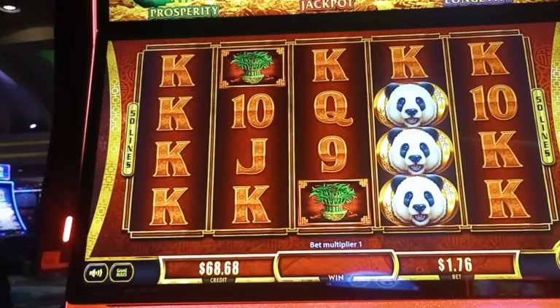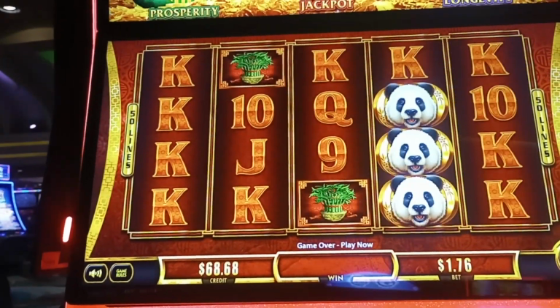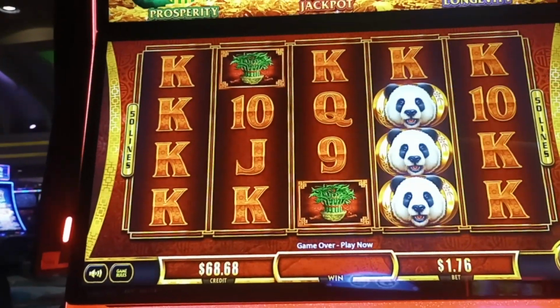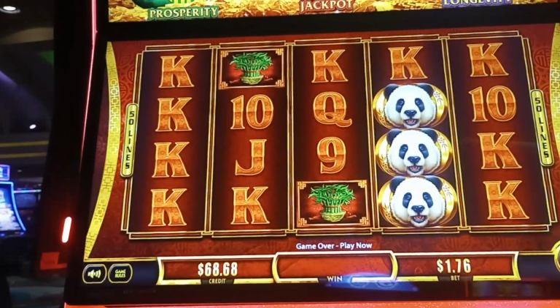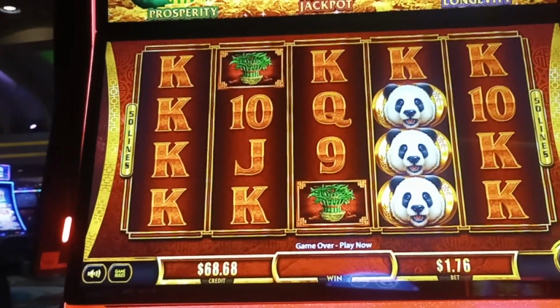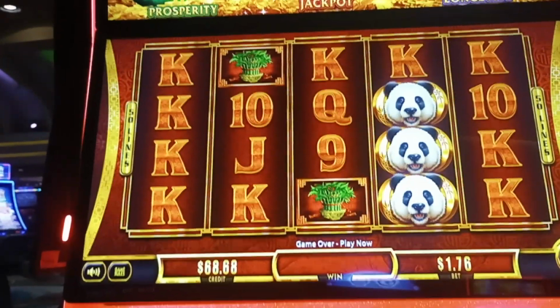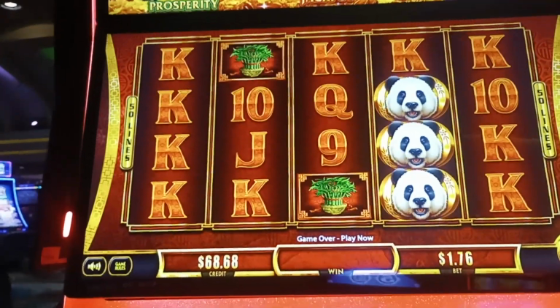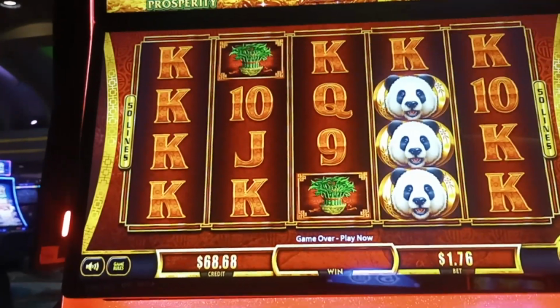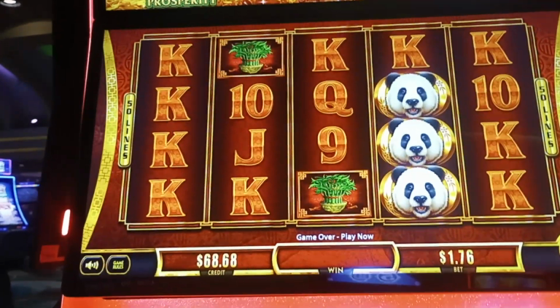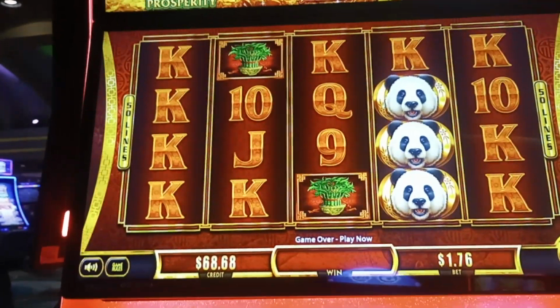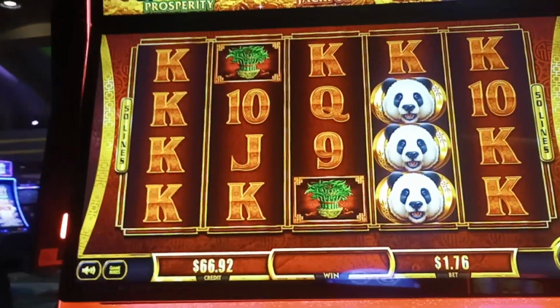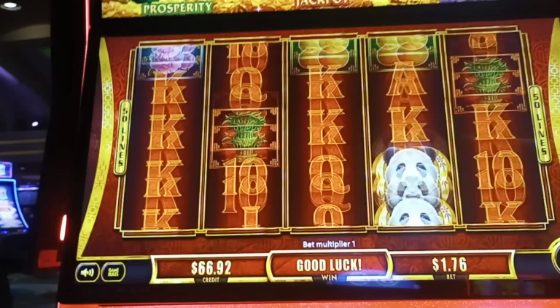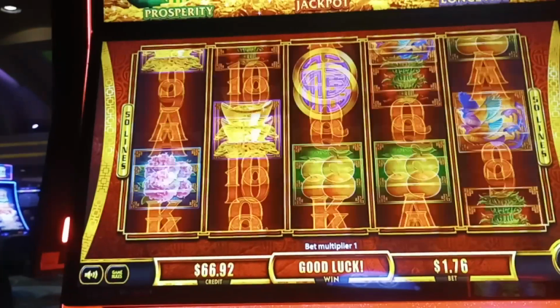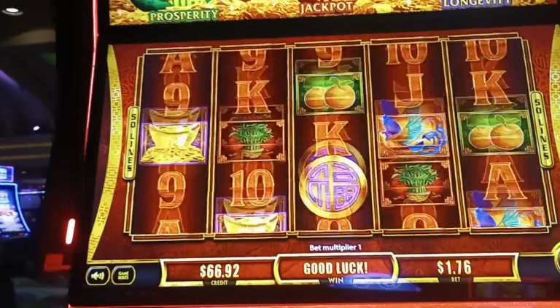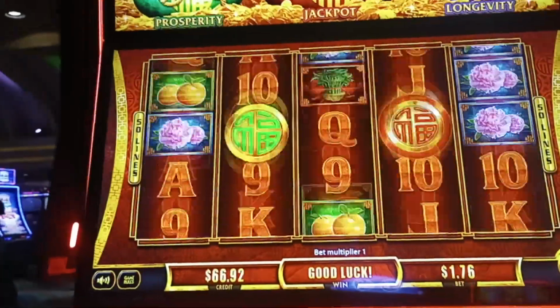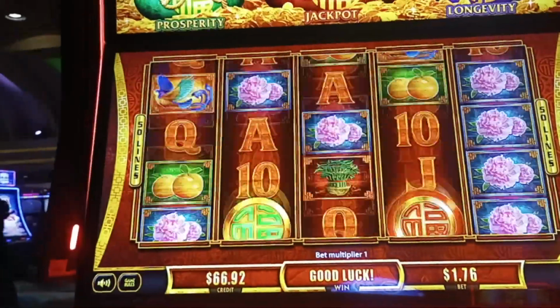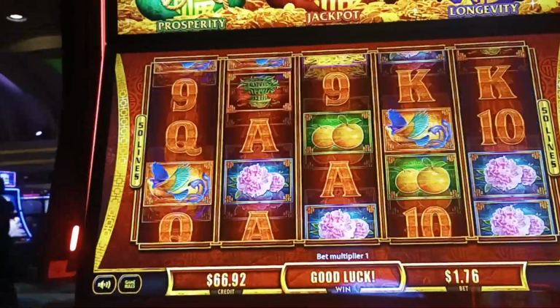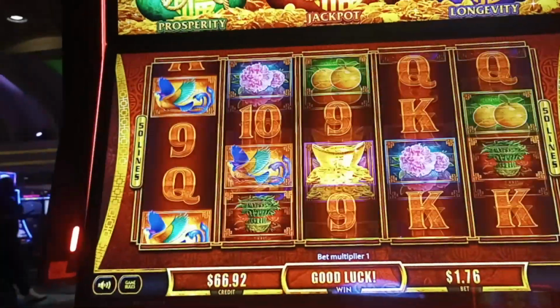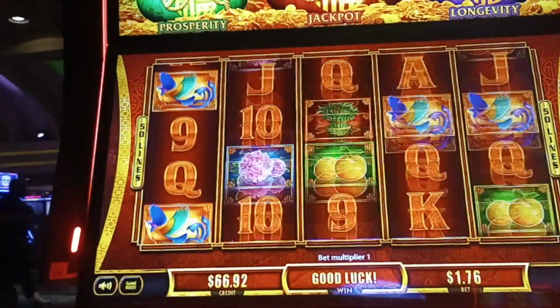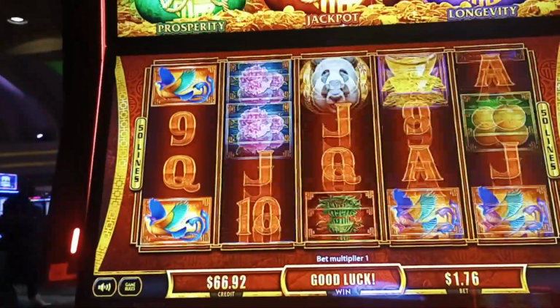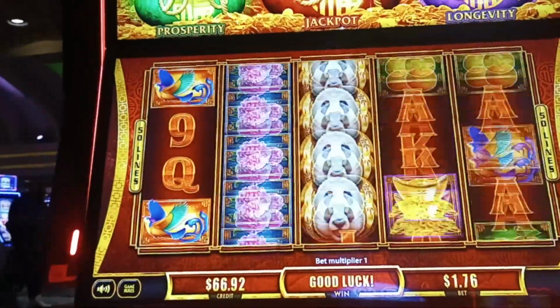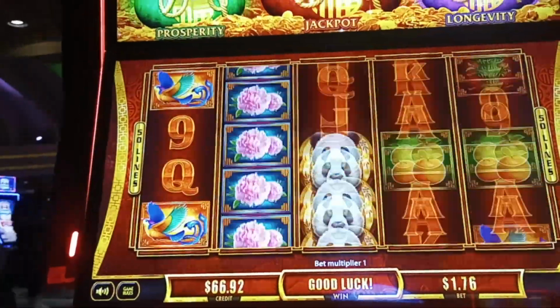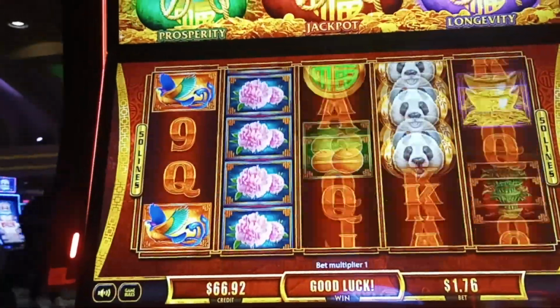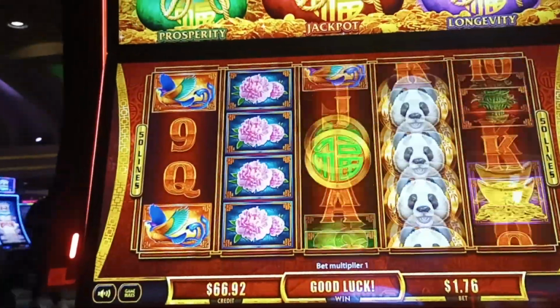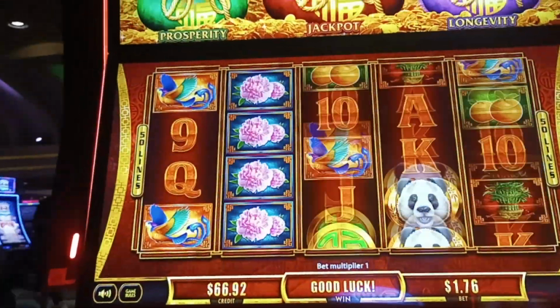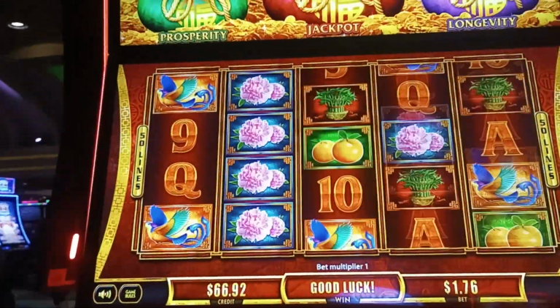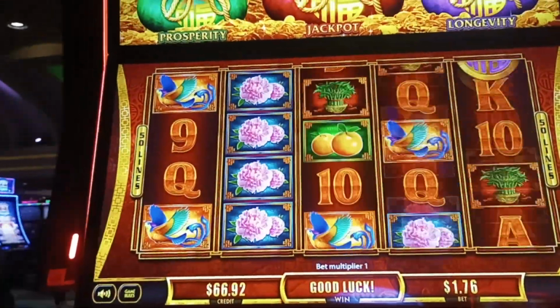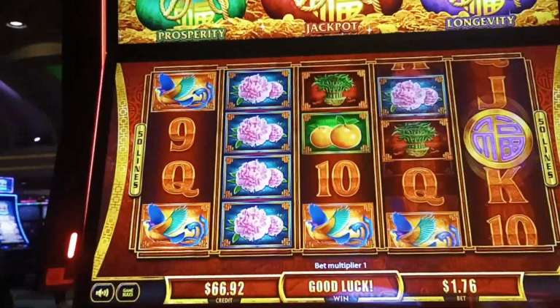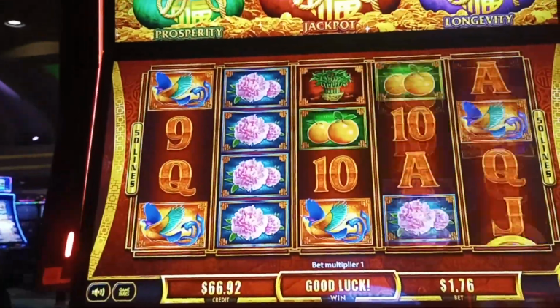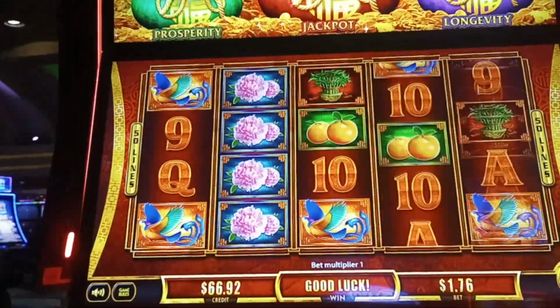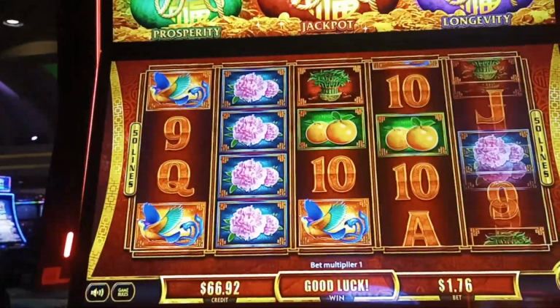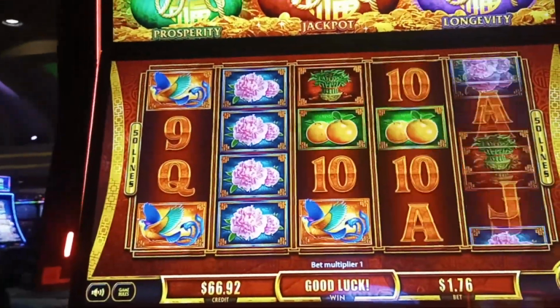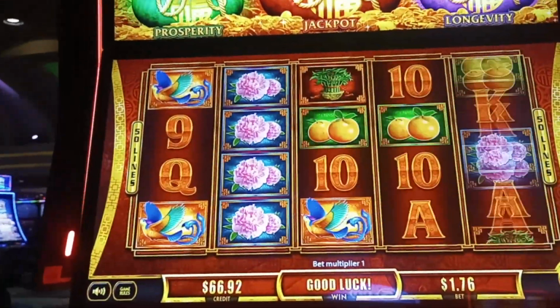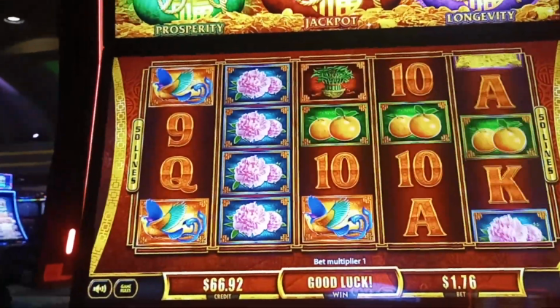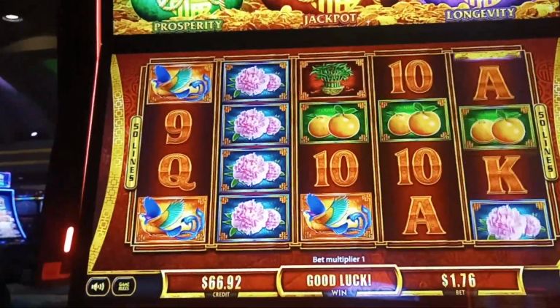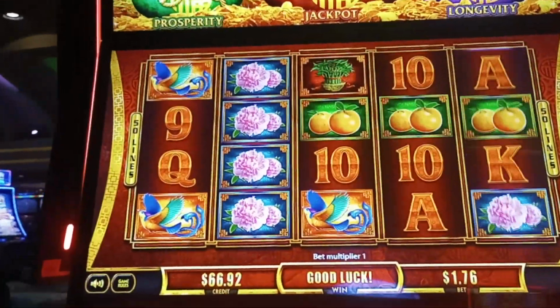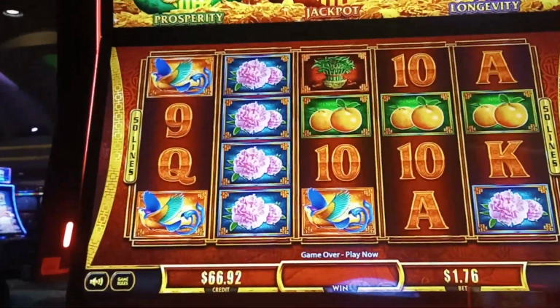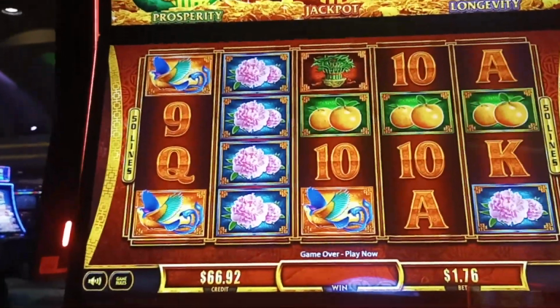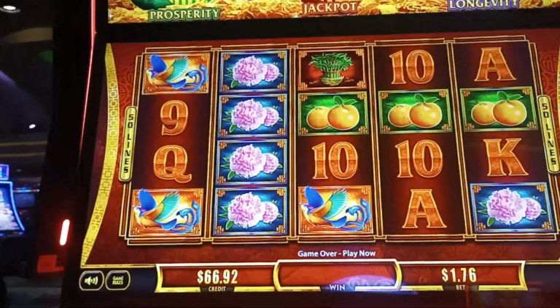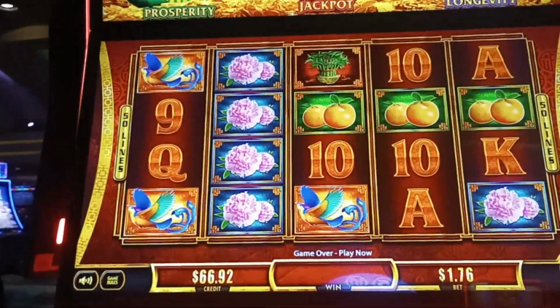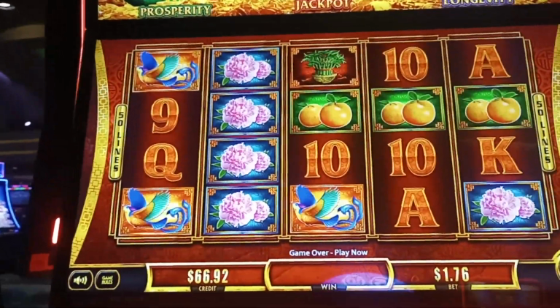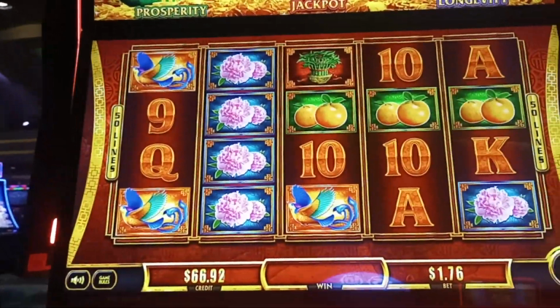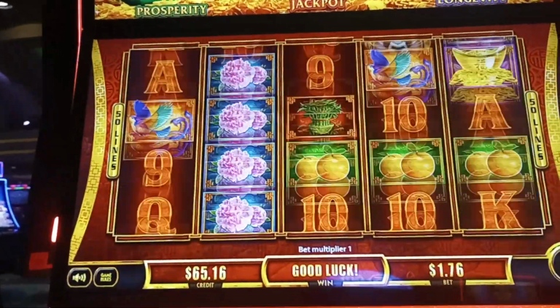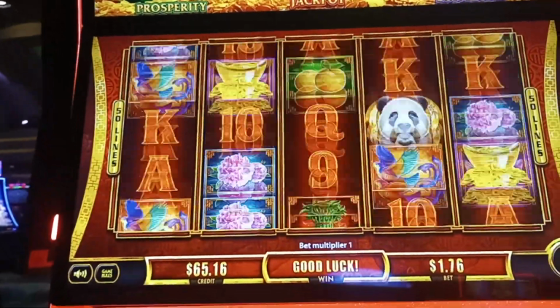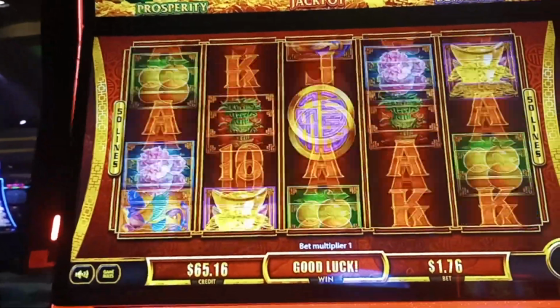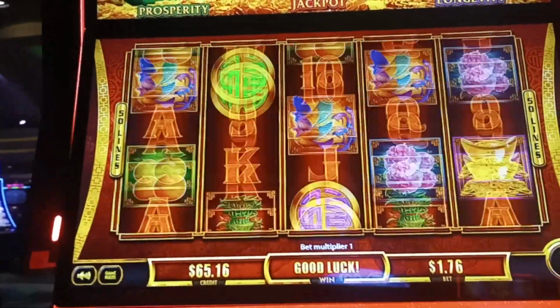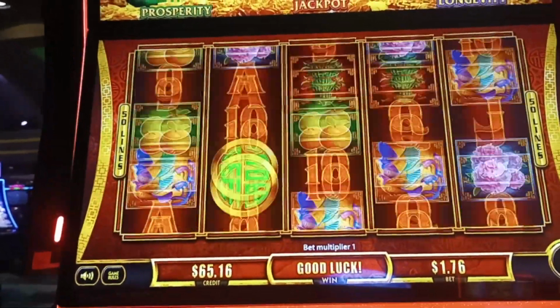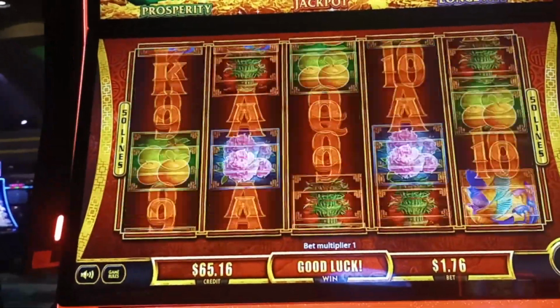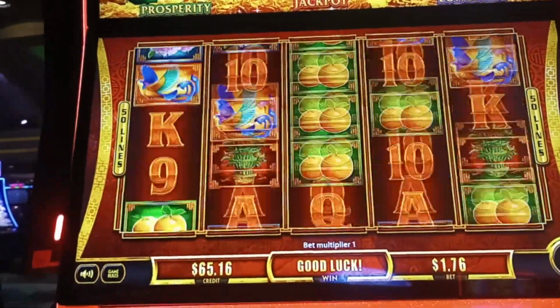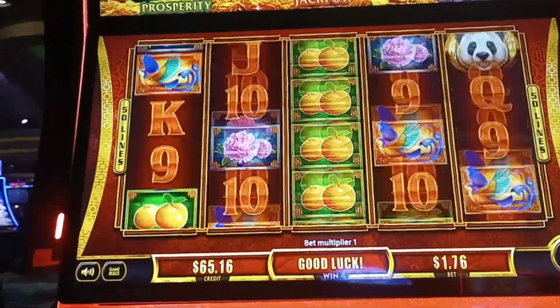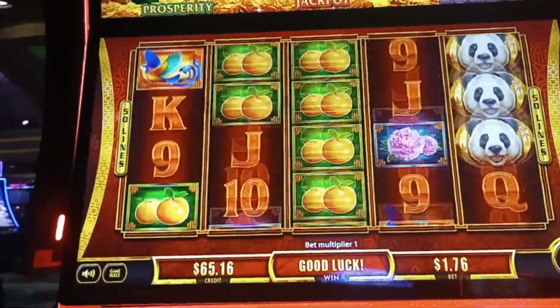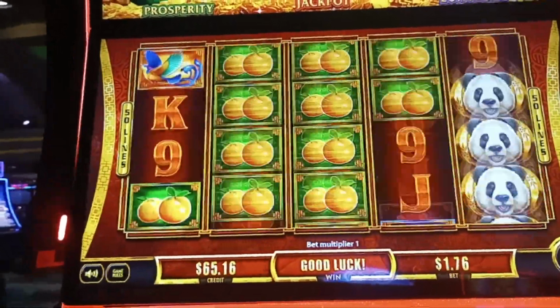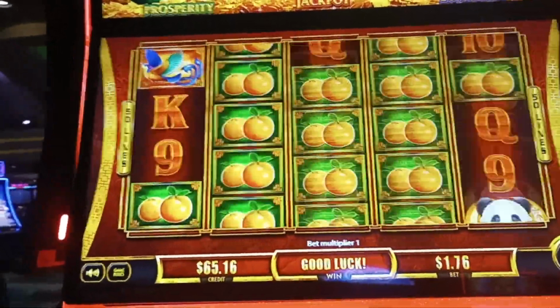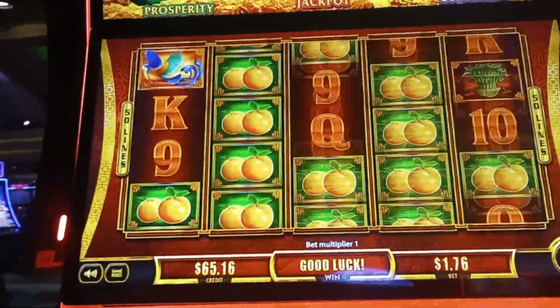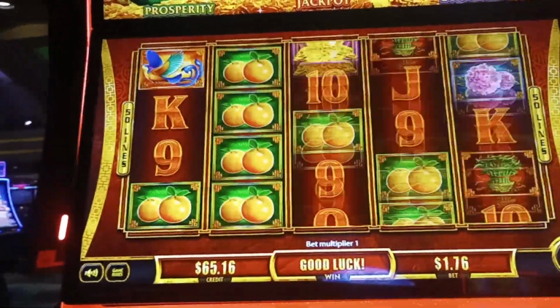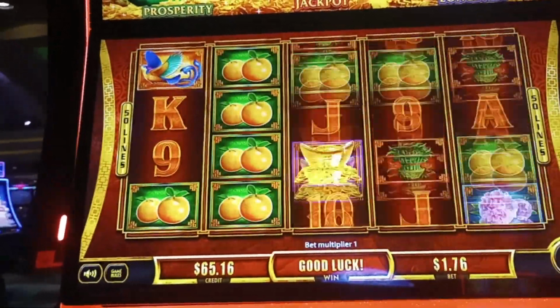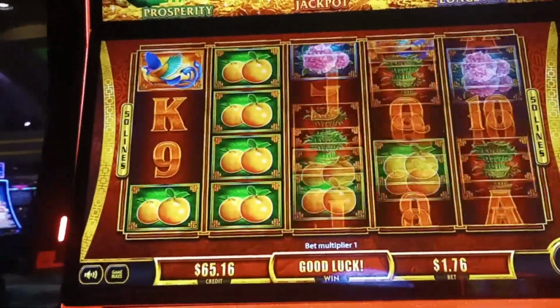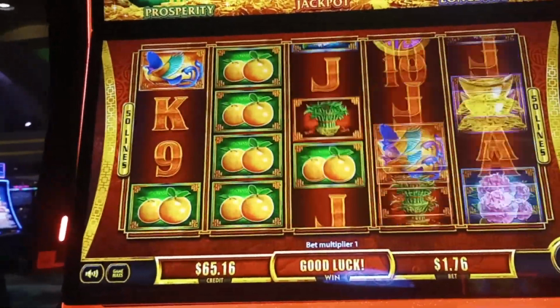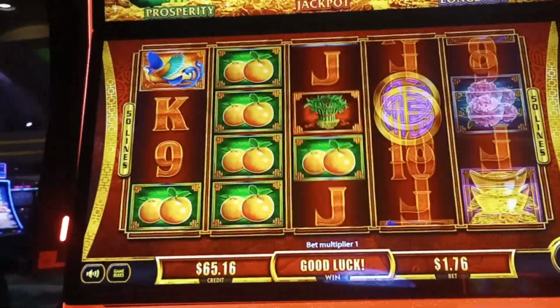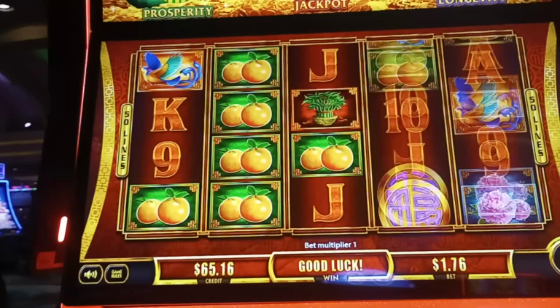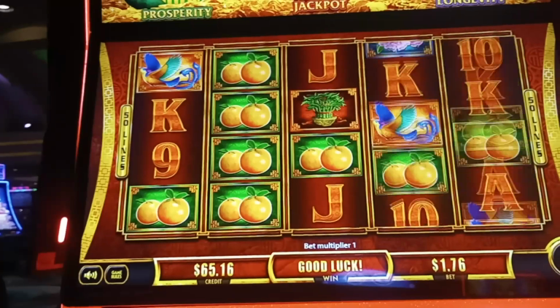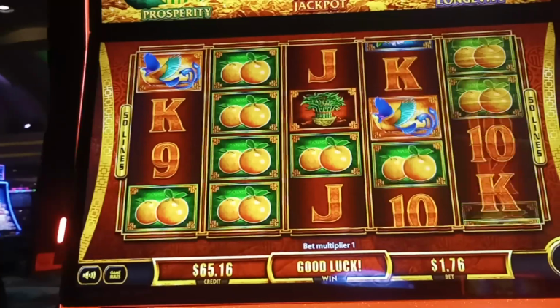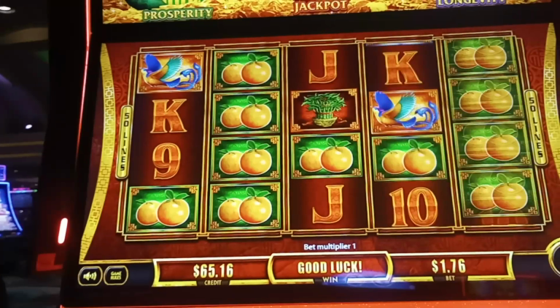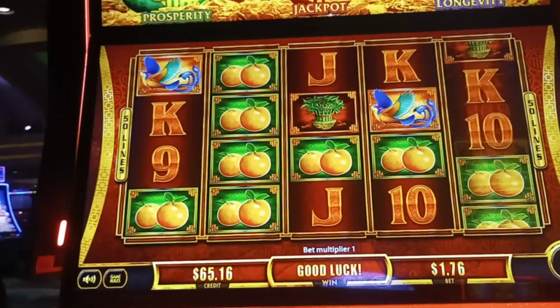All right, so we're down about $30-$40 right now. Come on down — what are those coins there?